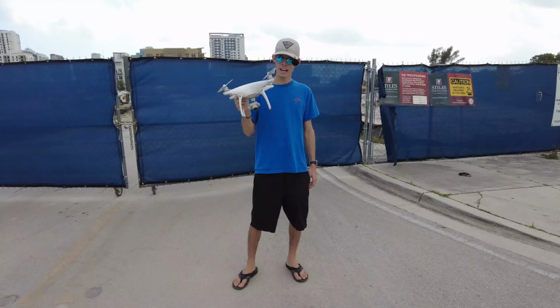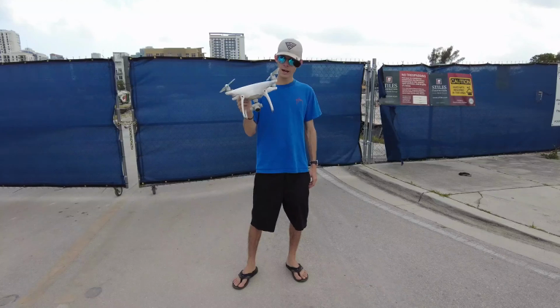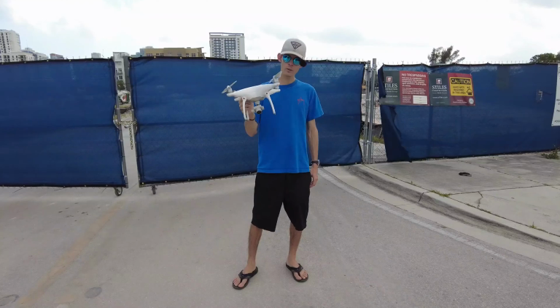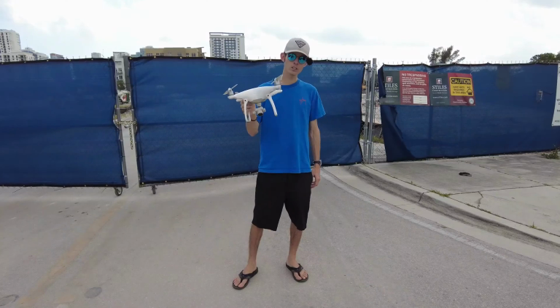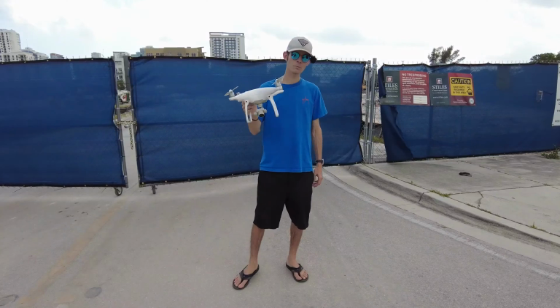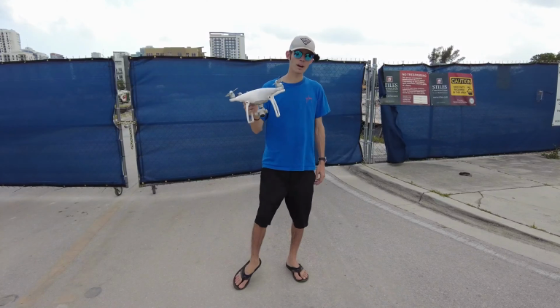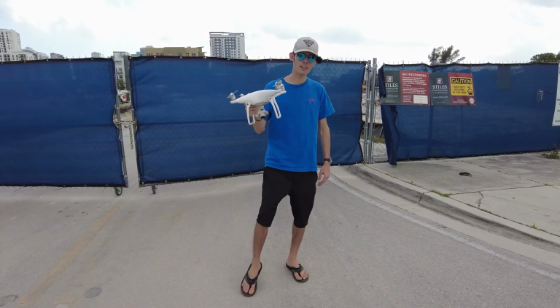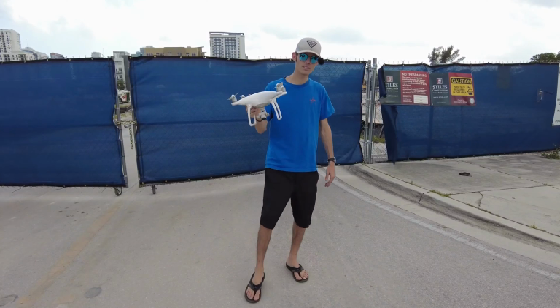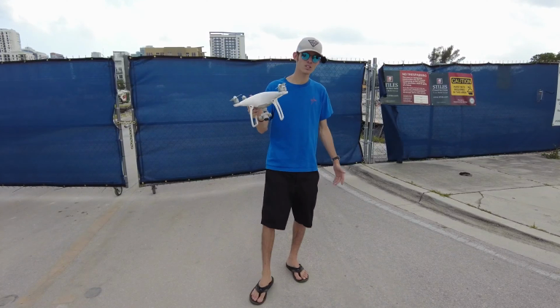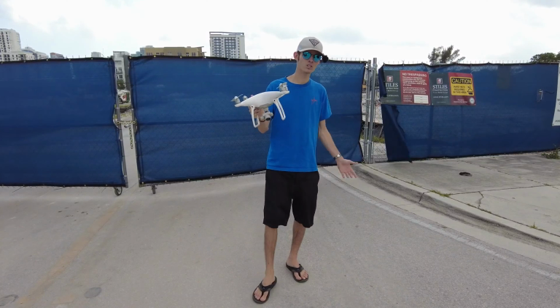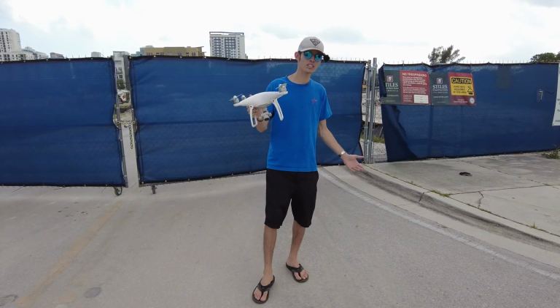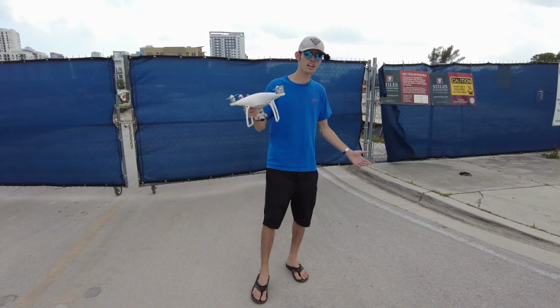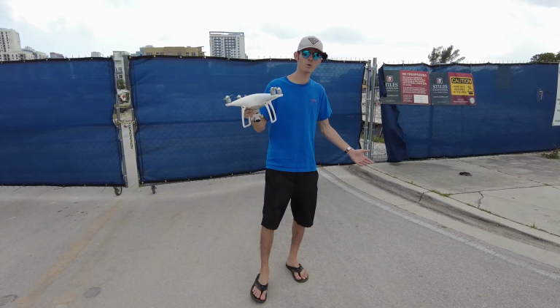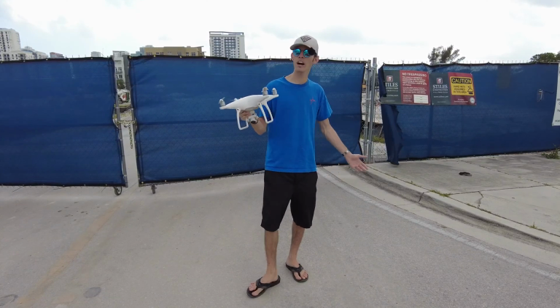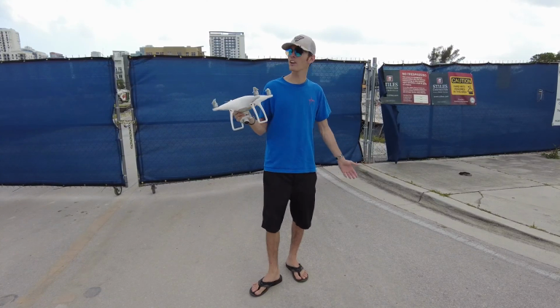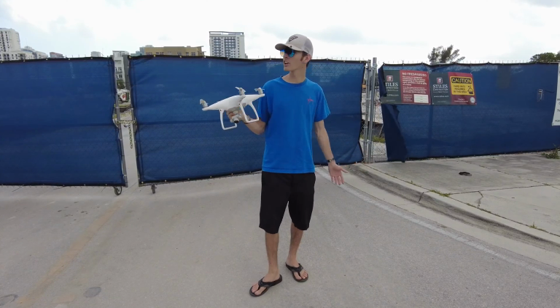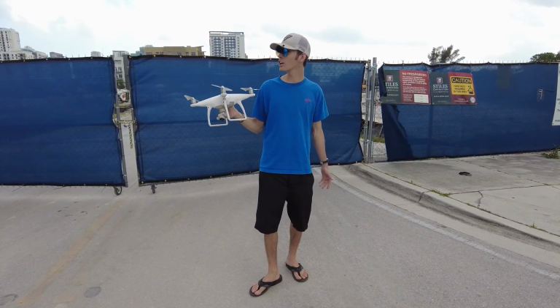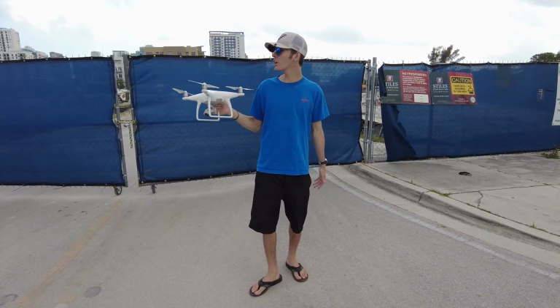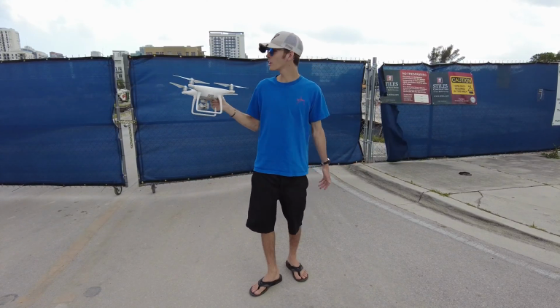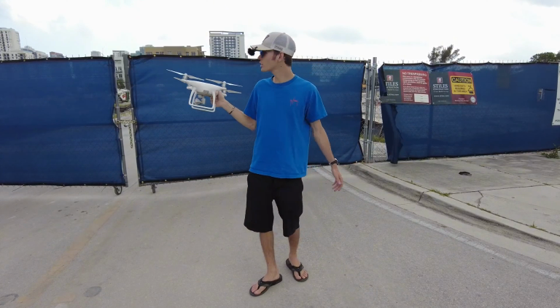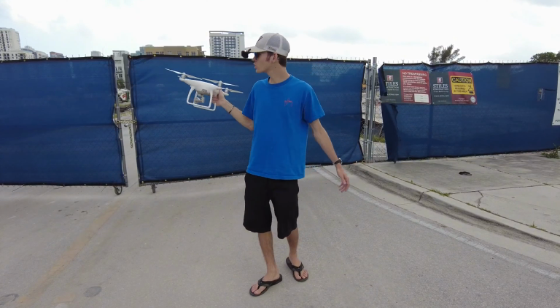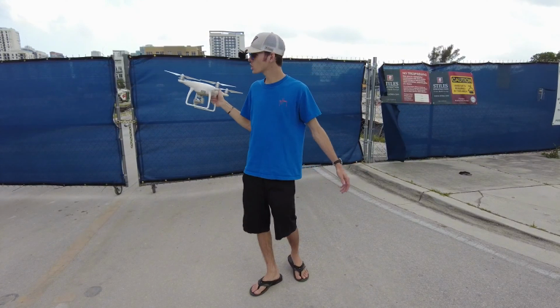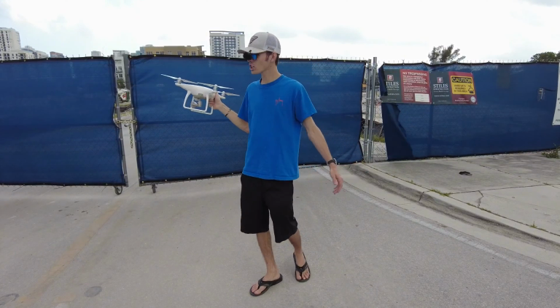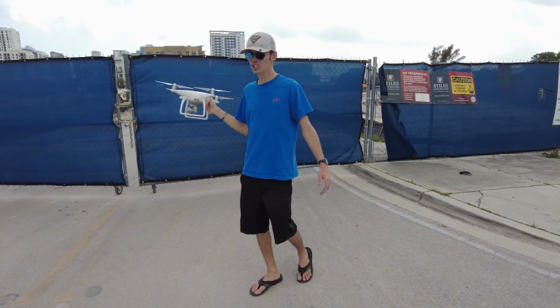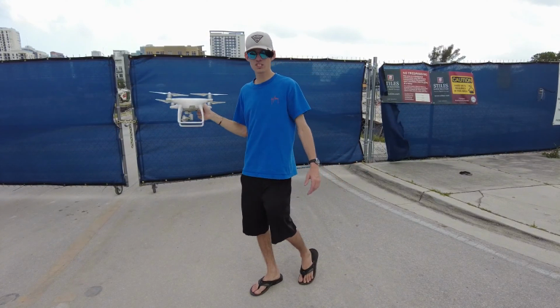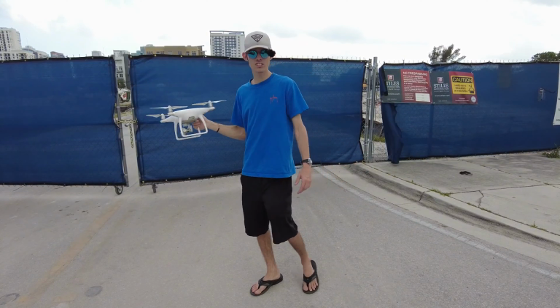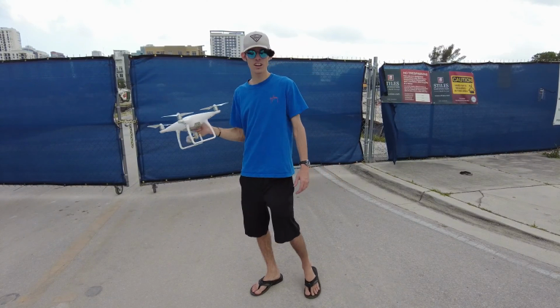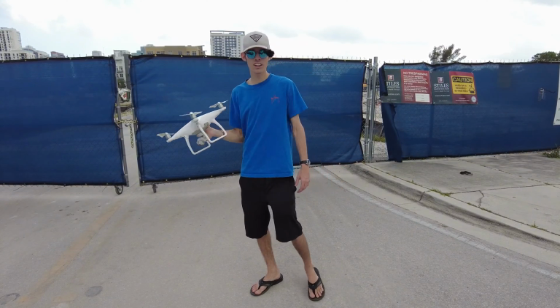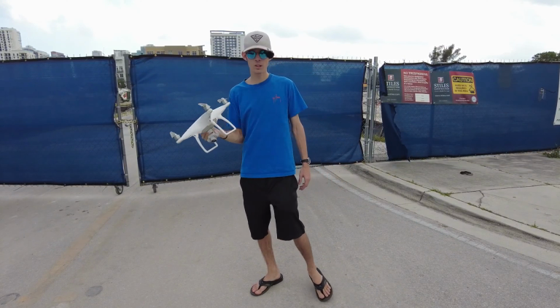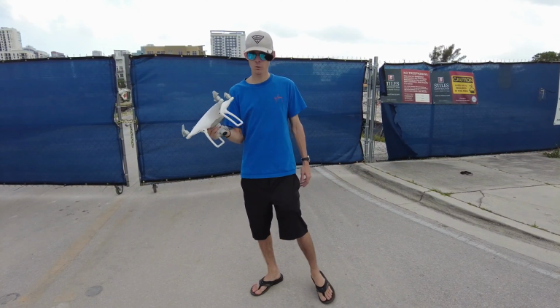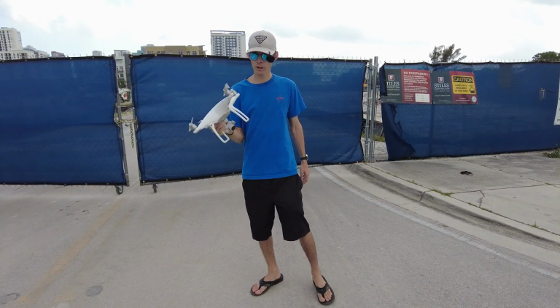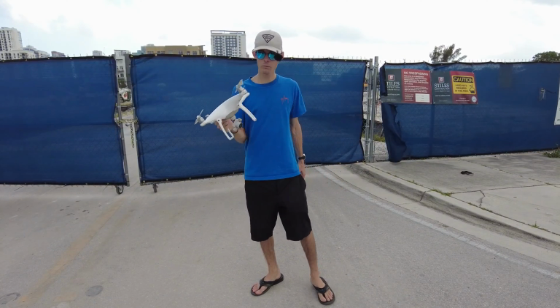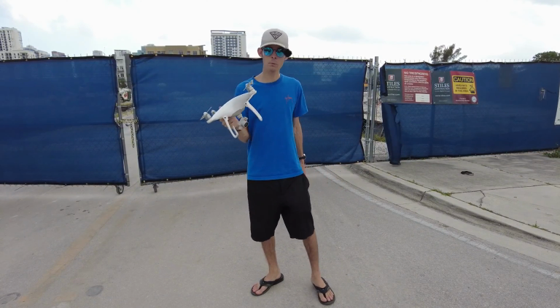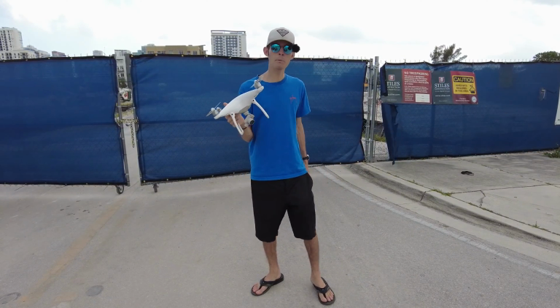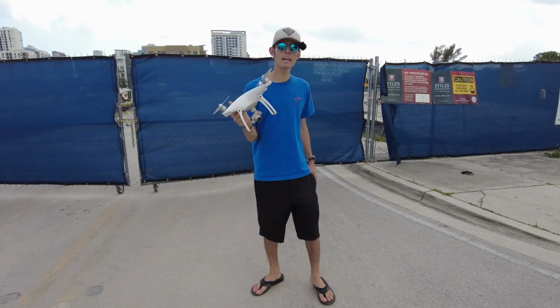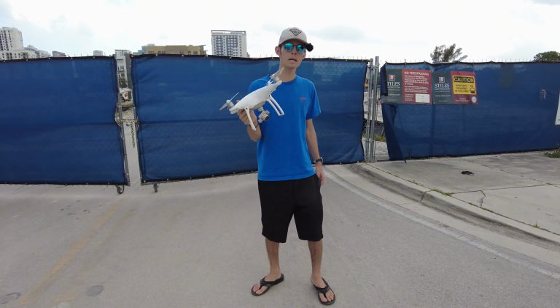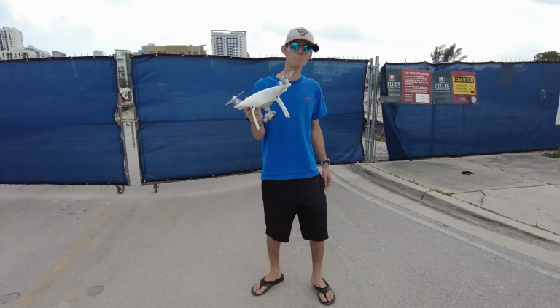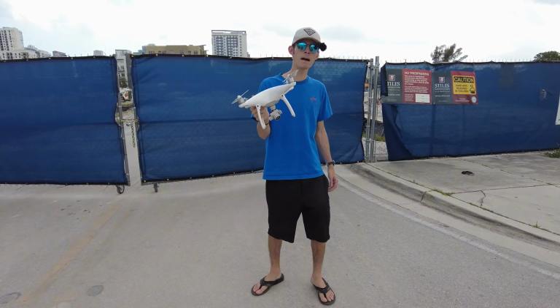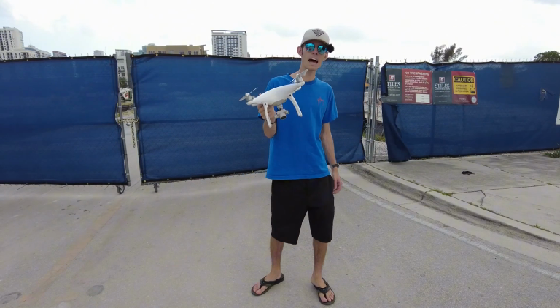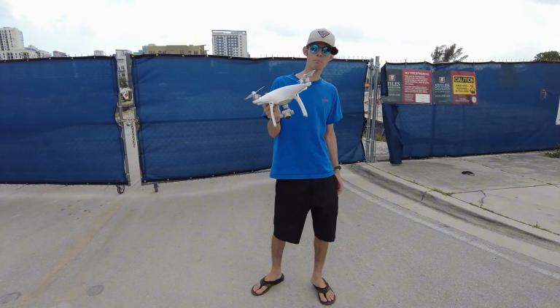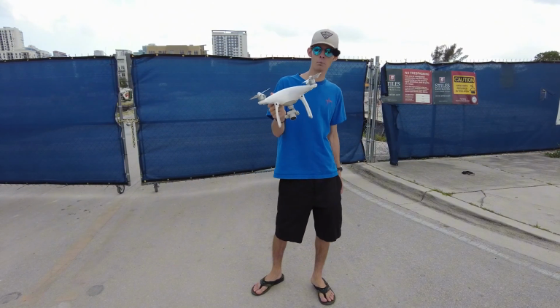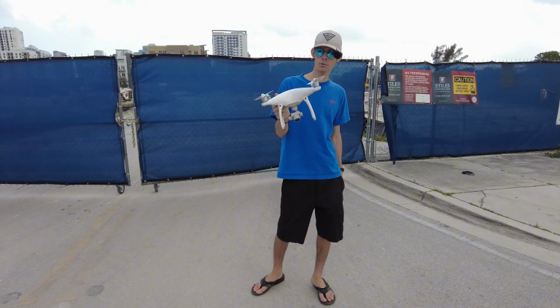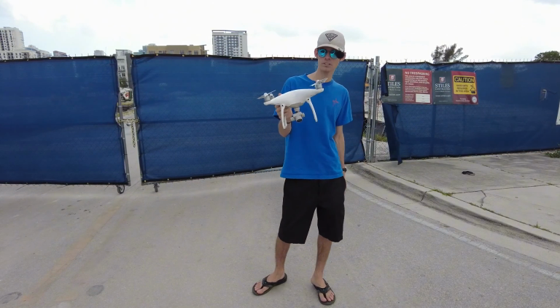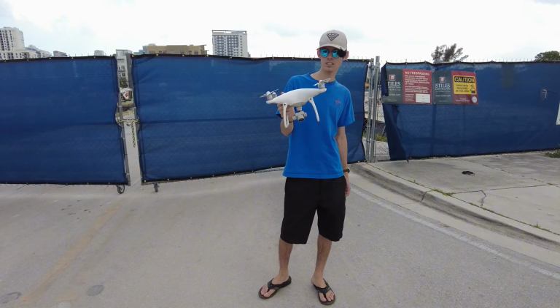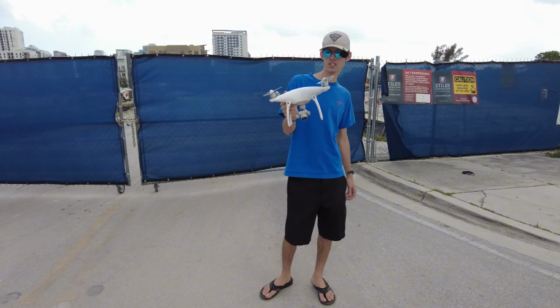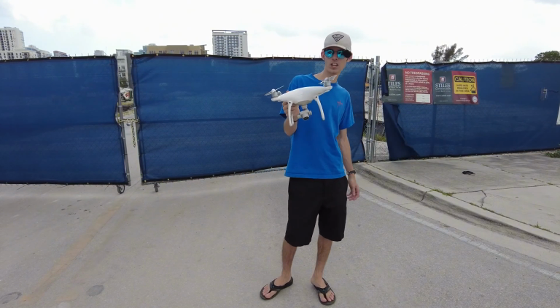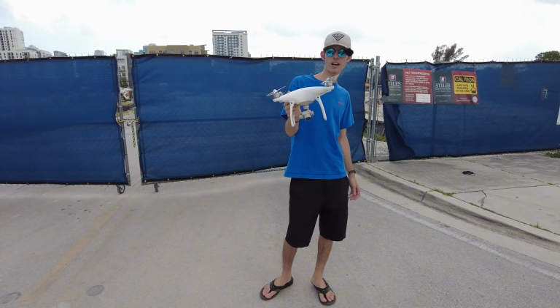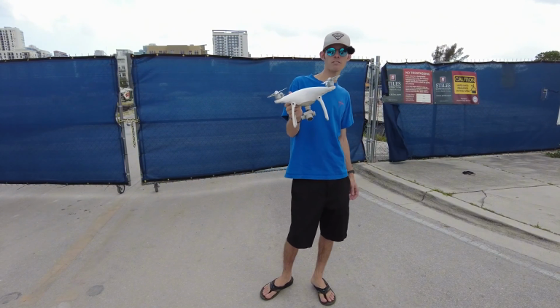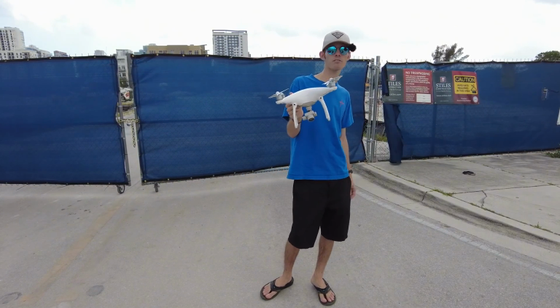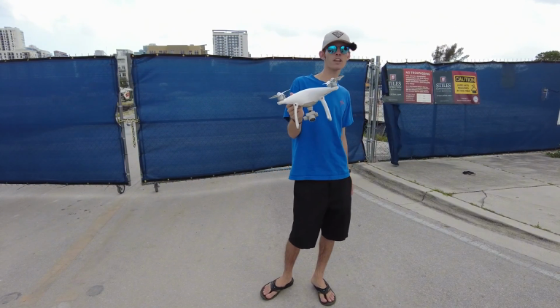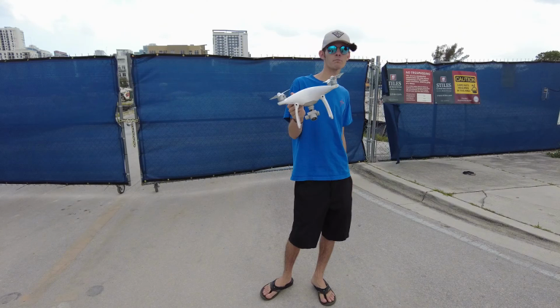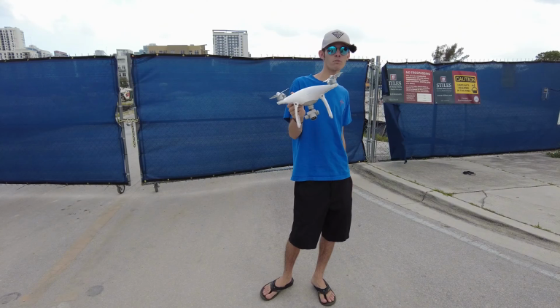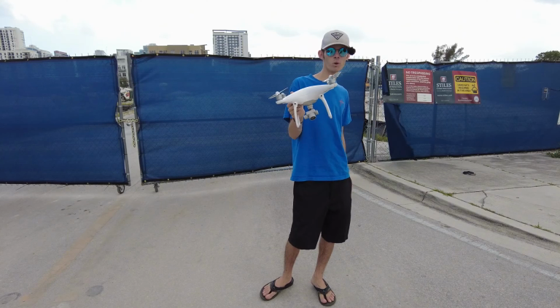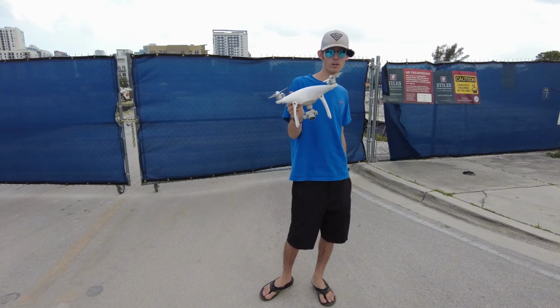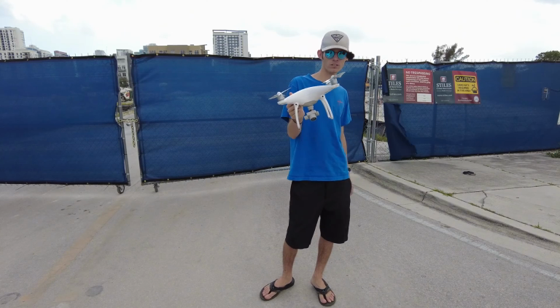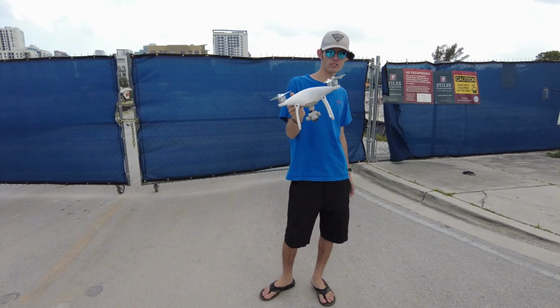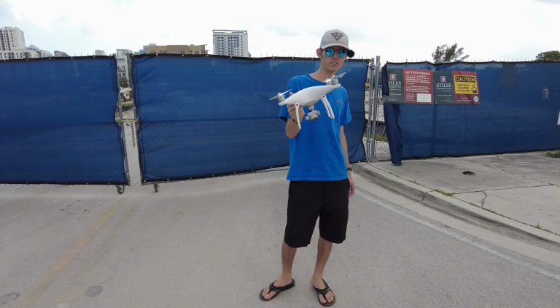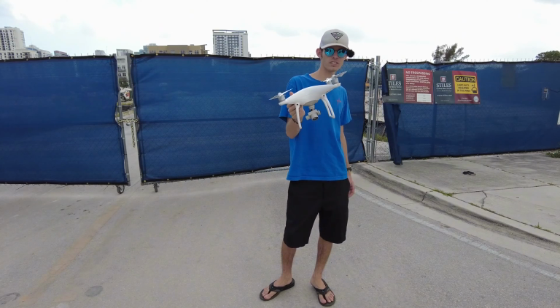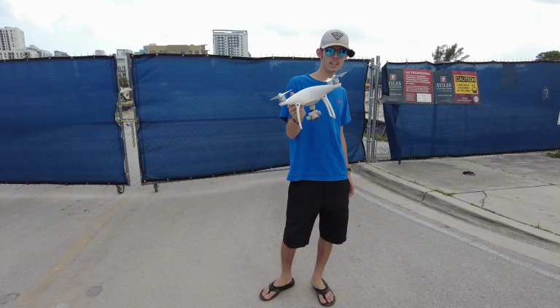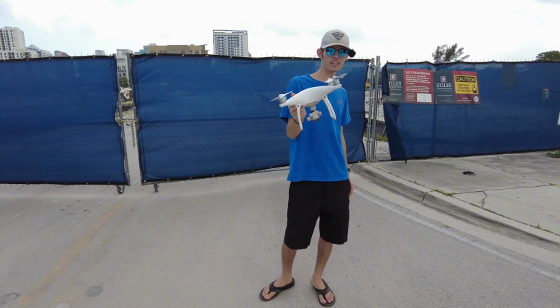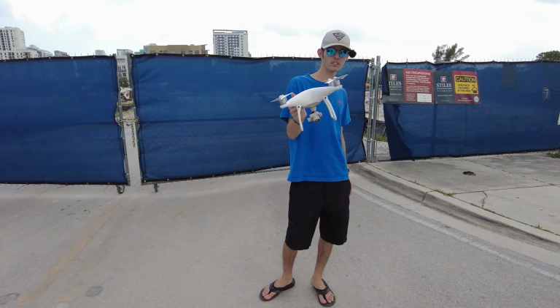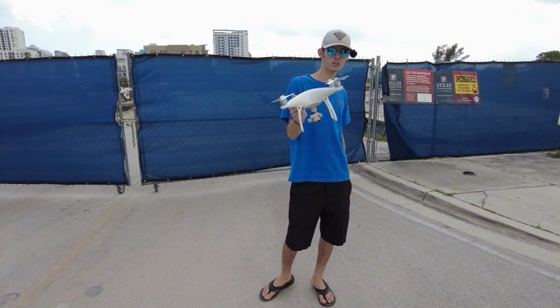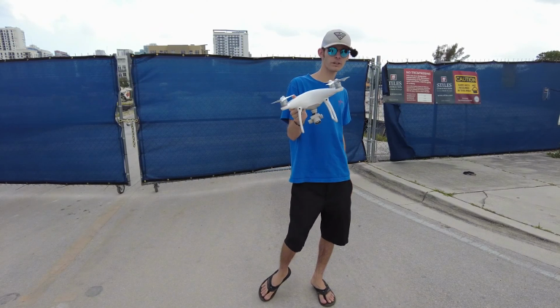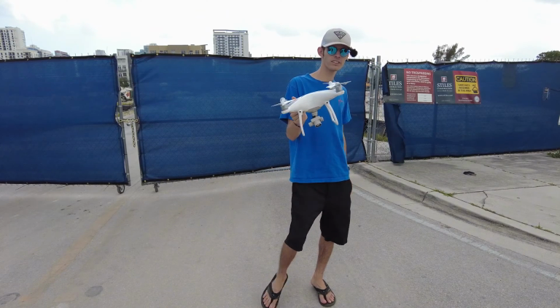Hey, what's up guys? So today we're out here at a construction site and we're going to be making a map with the DJI Phantom 4. Let's get into it.